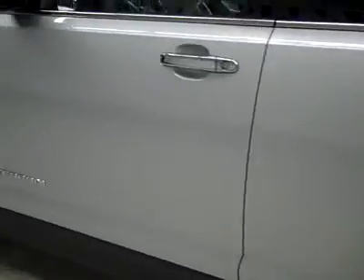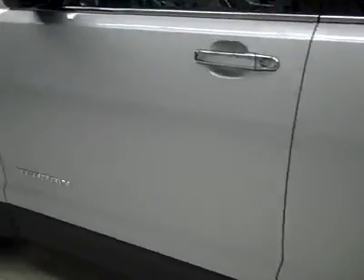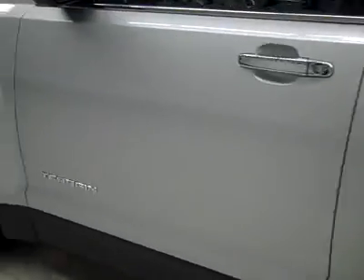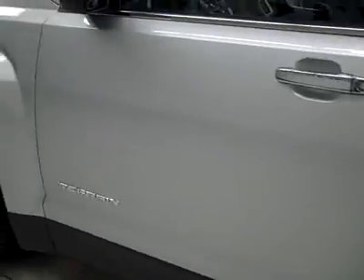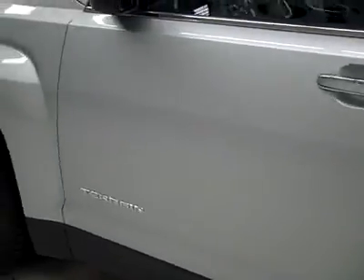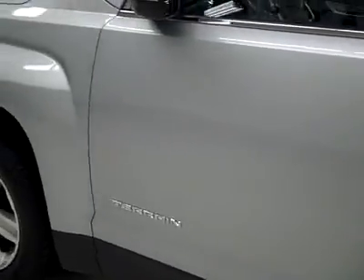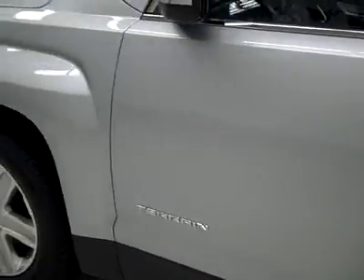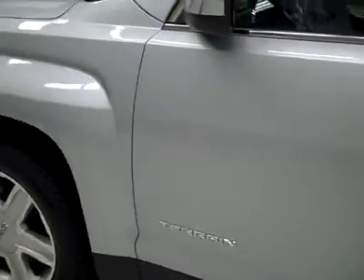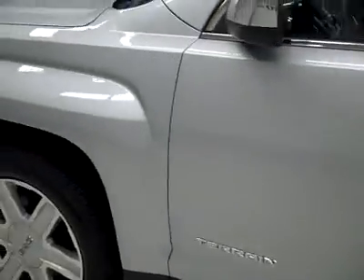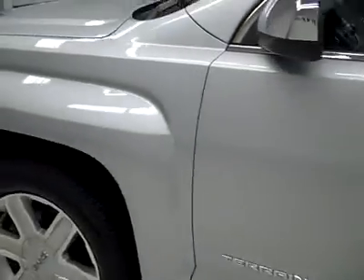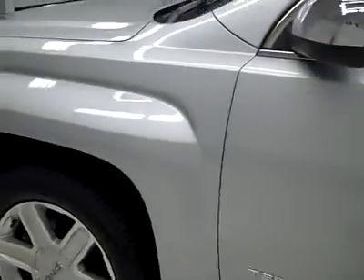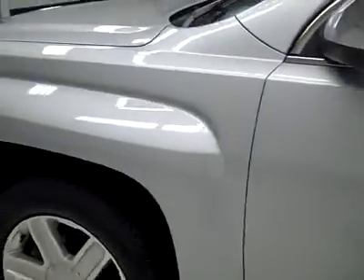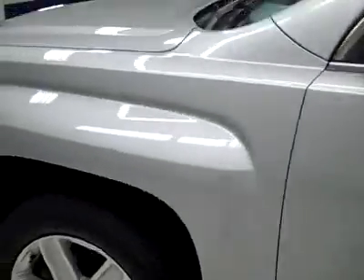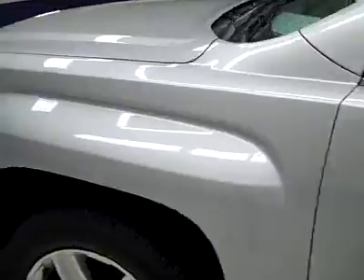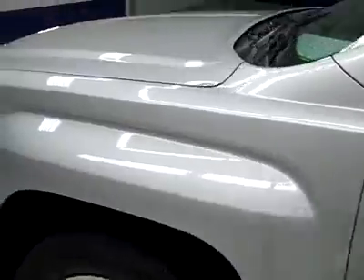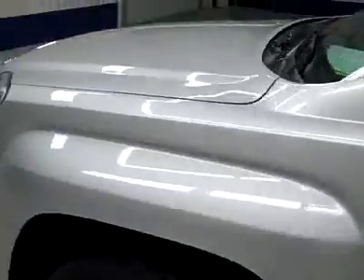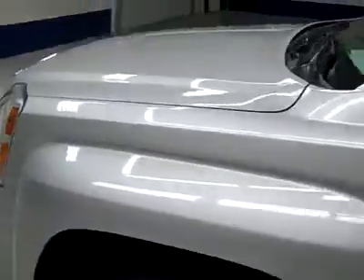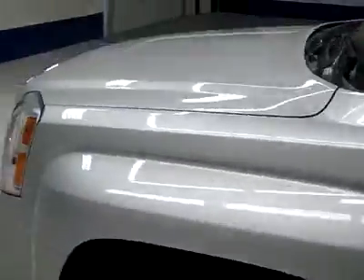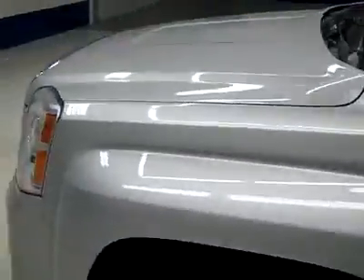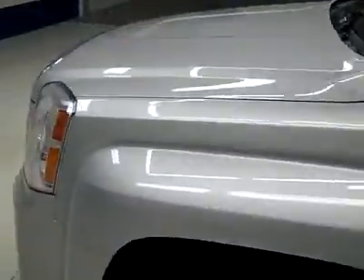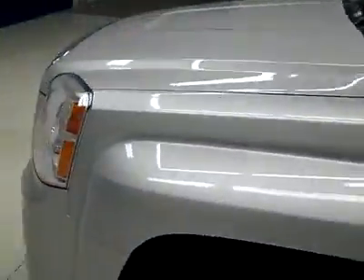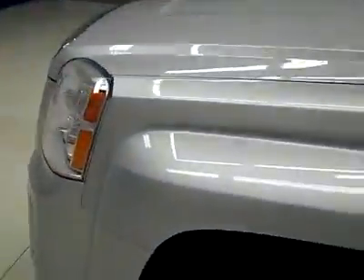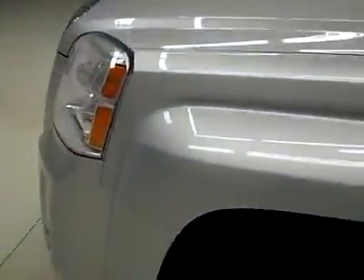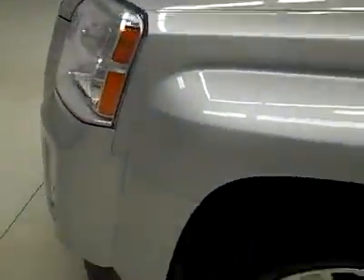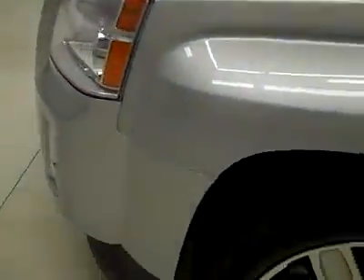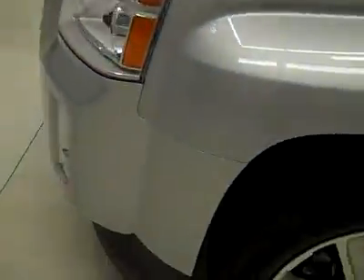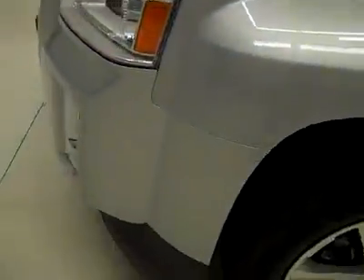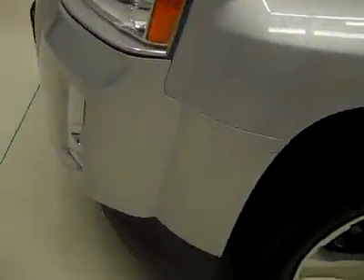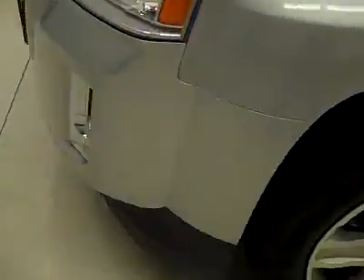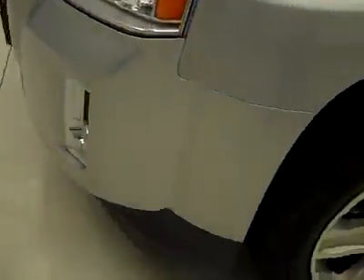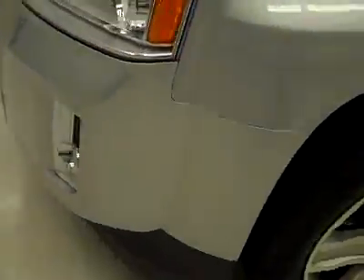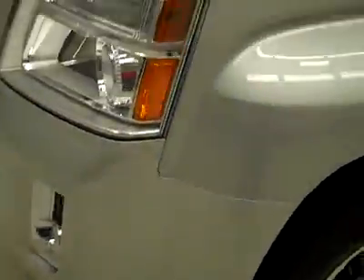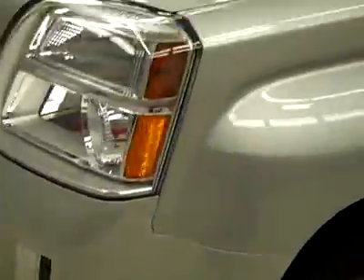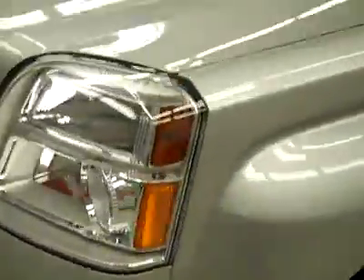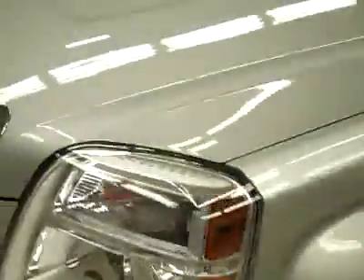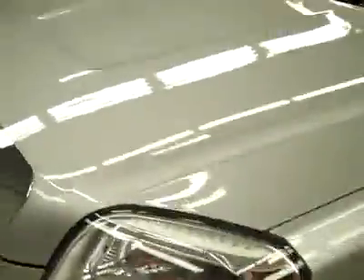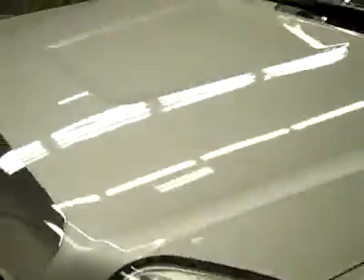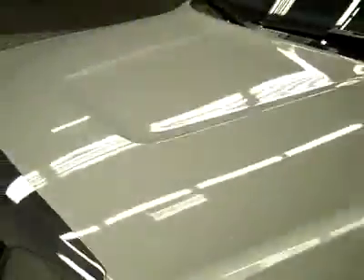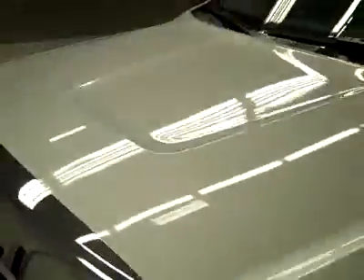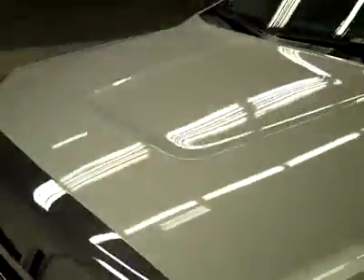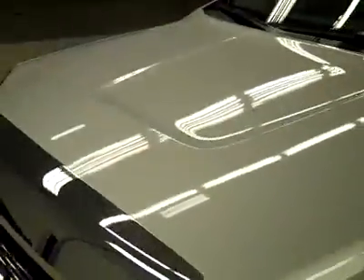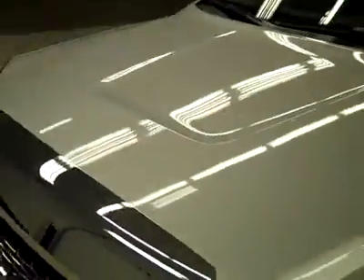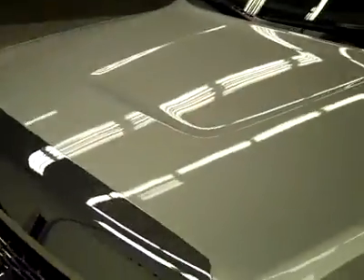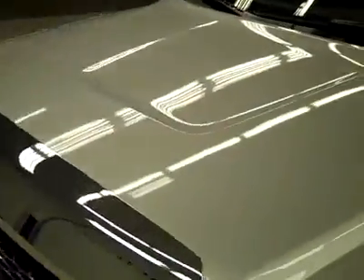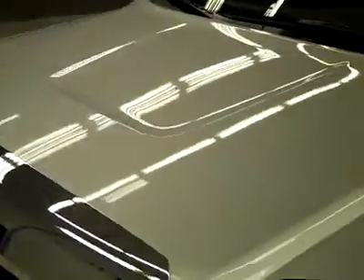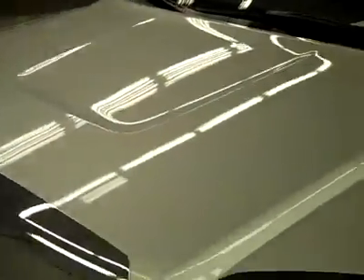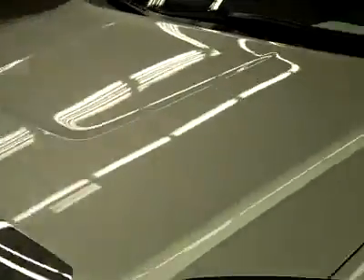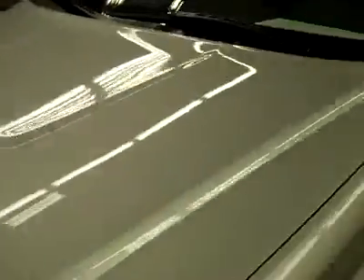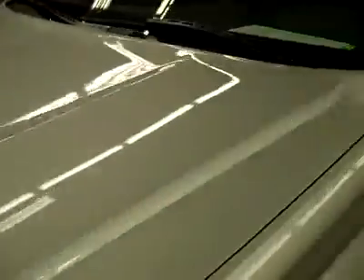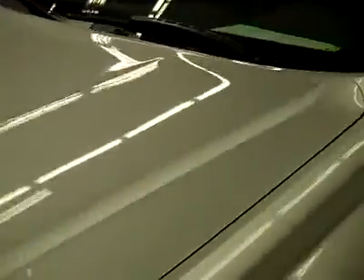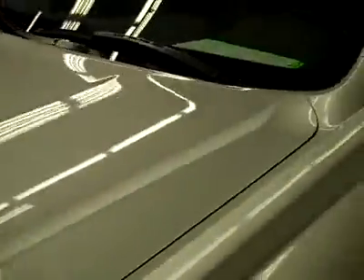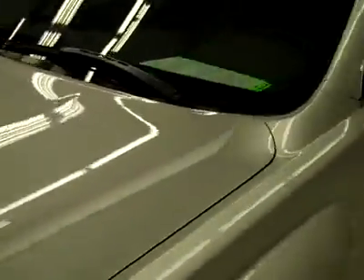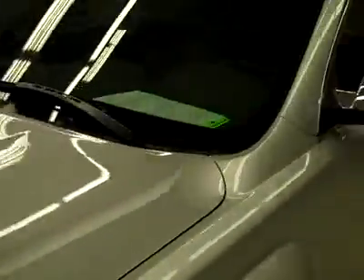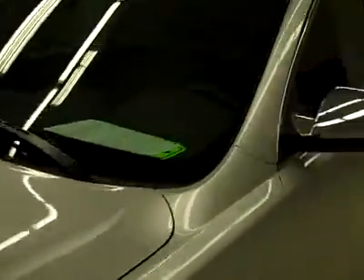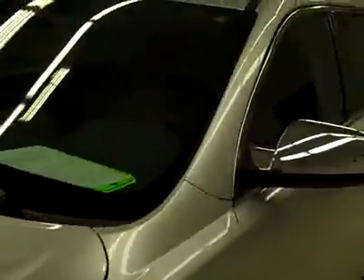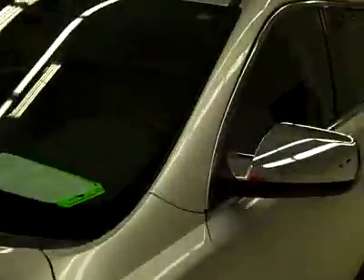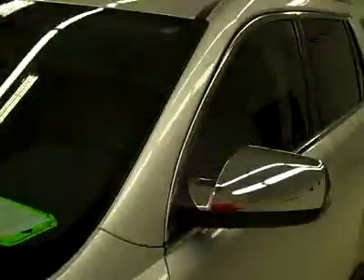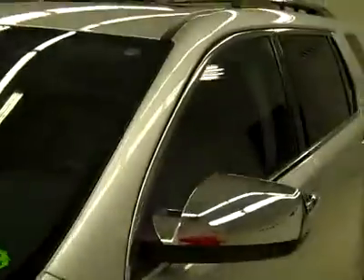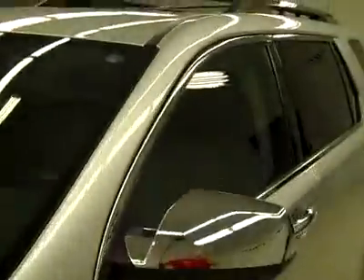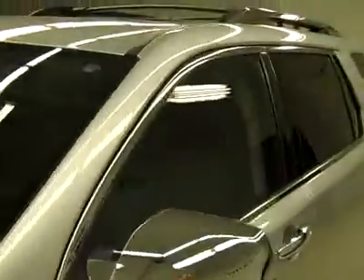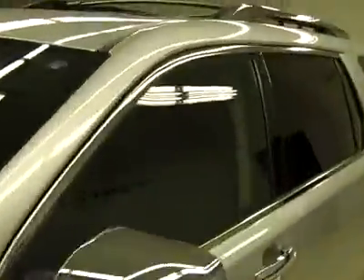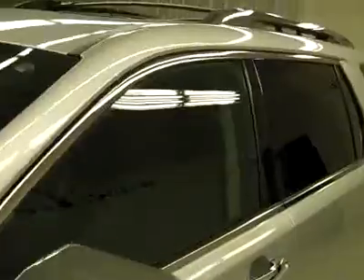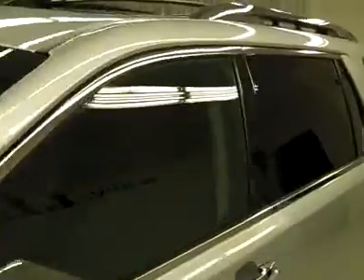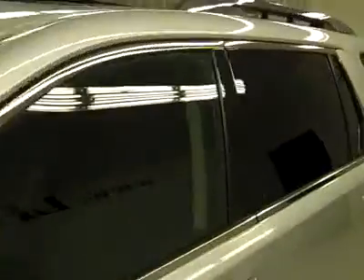Down this side, very clean over here too, no damage. Hood looks great as well. Body's in great shape.